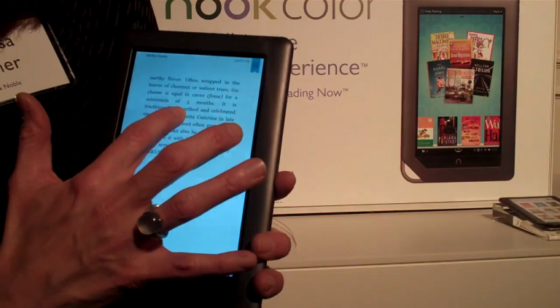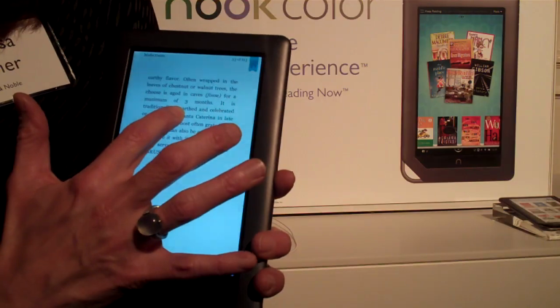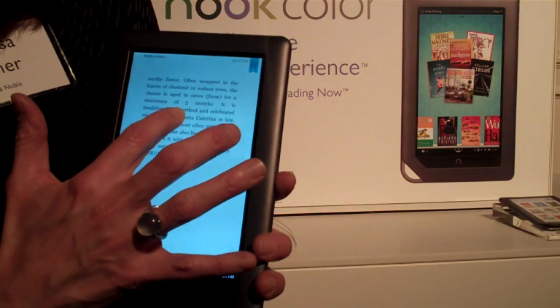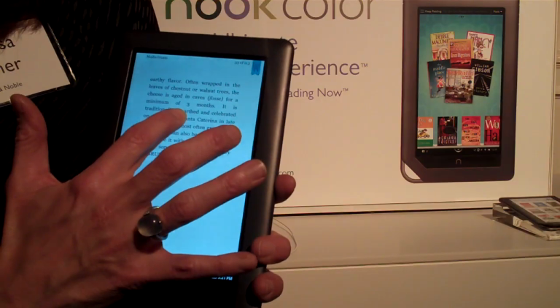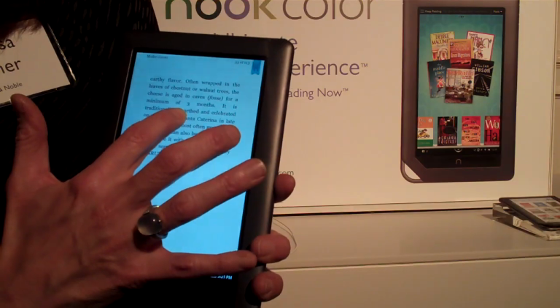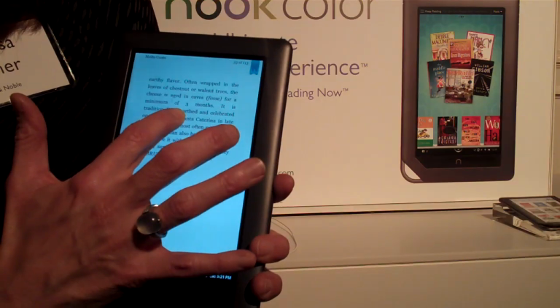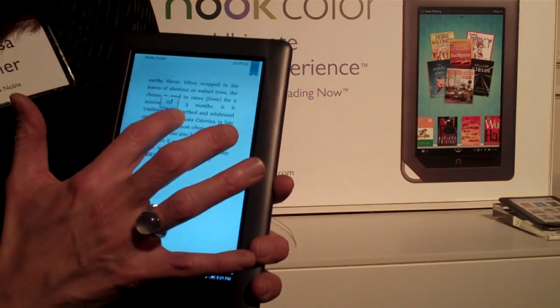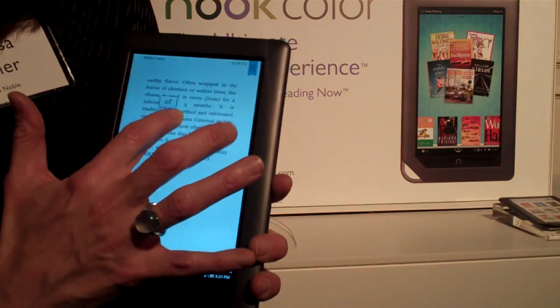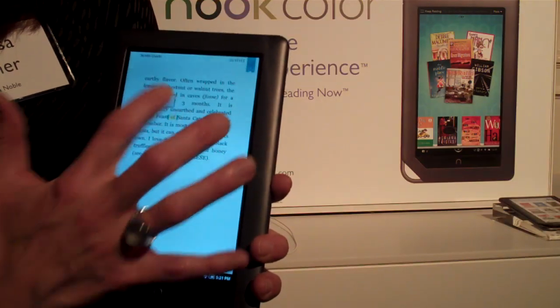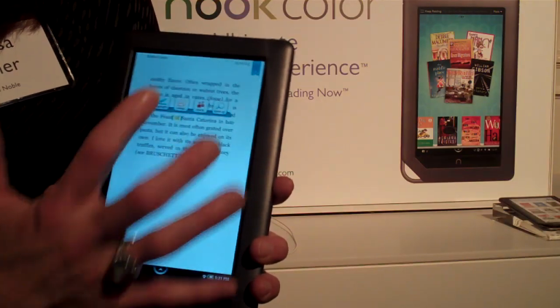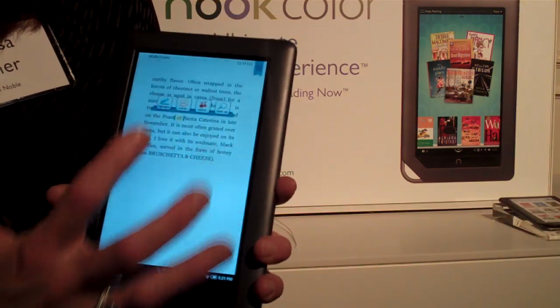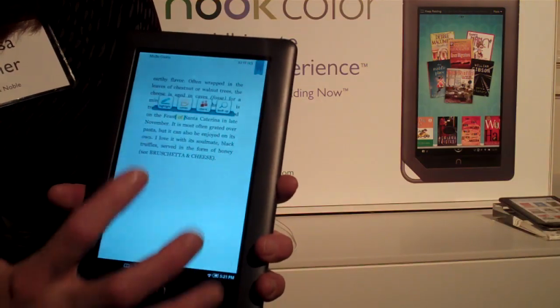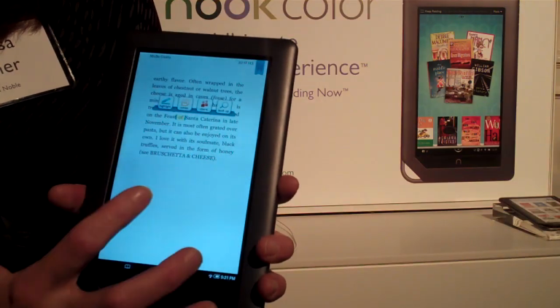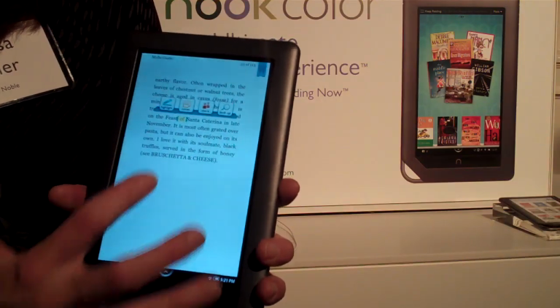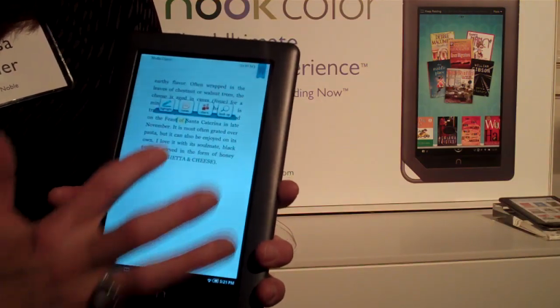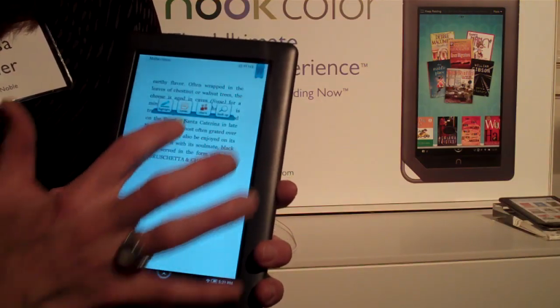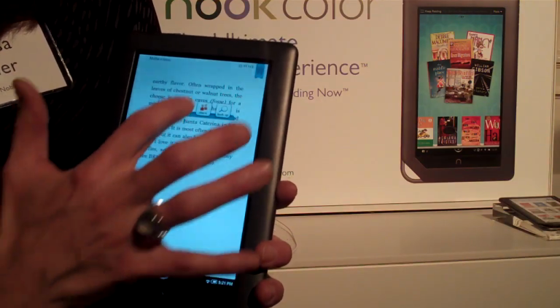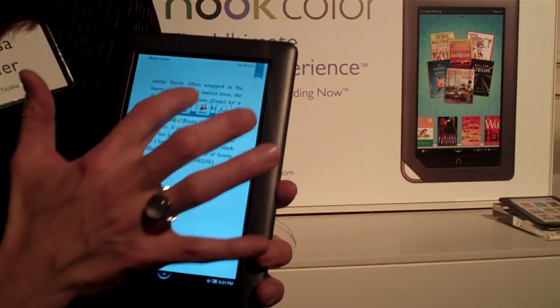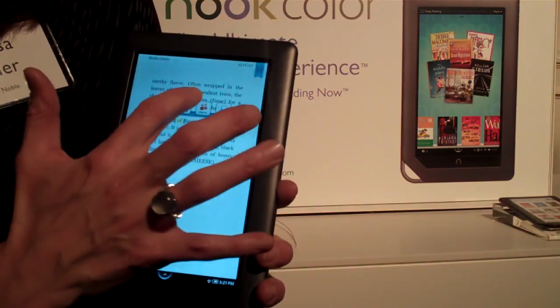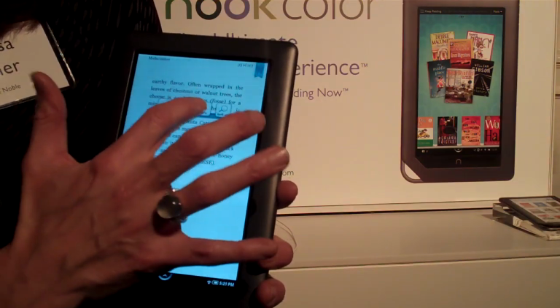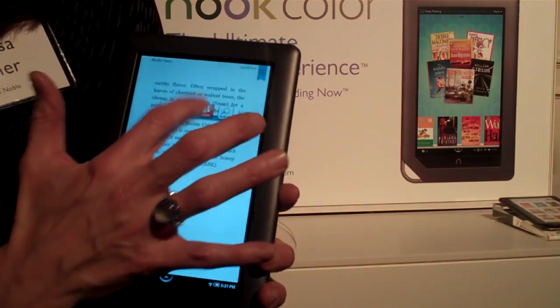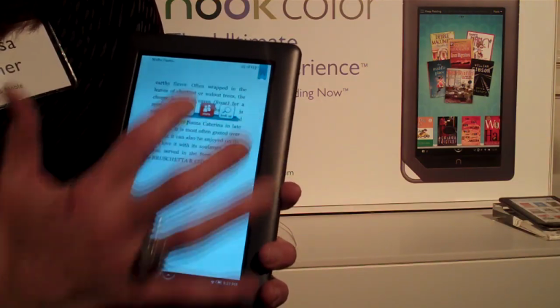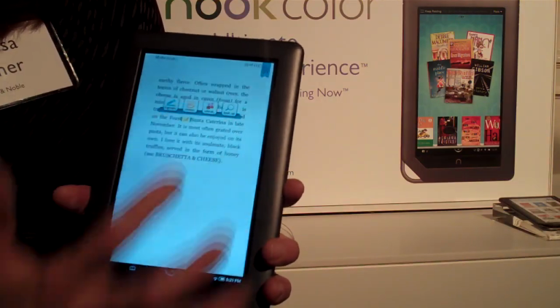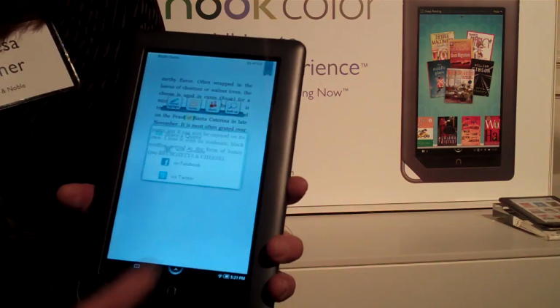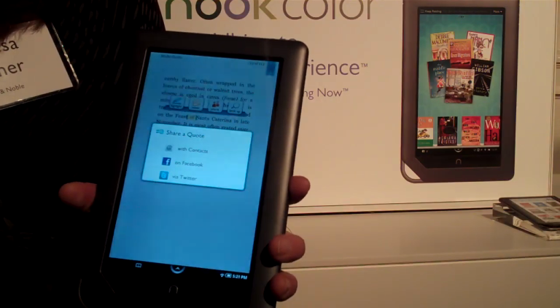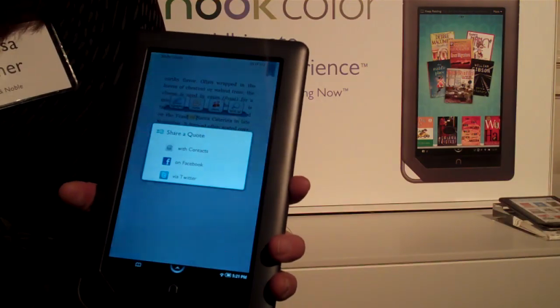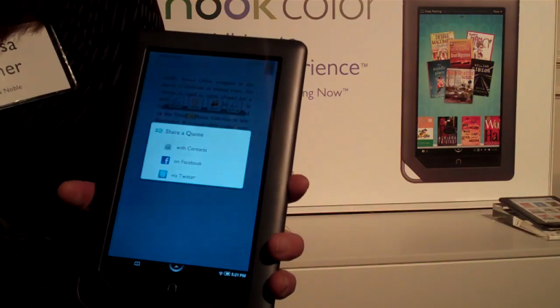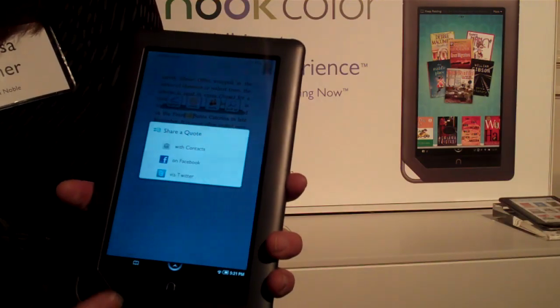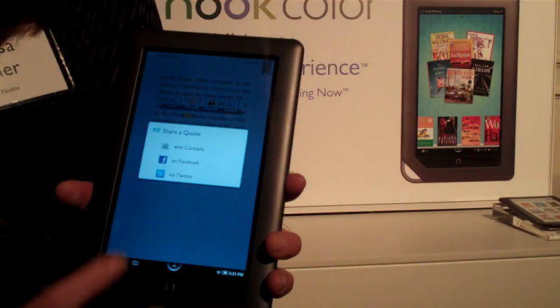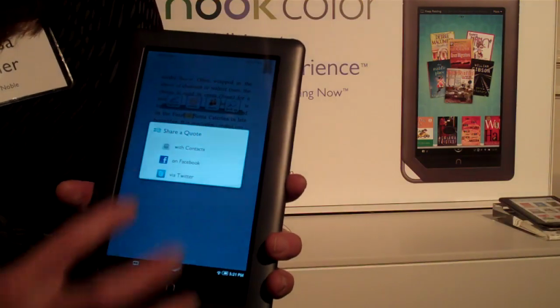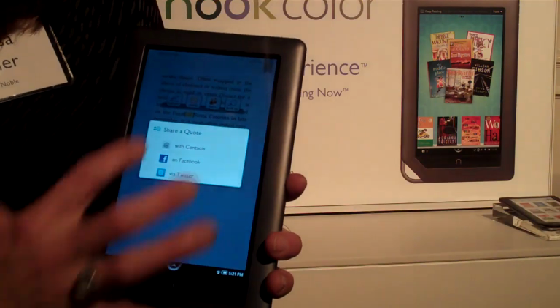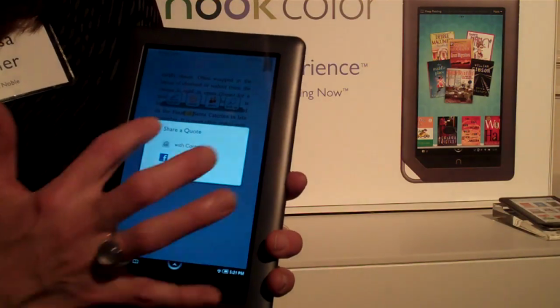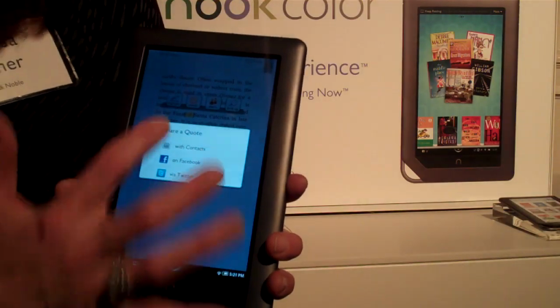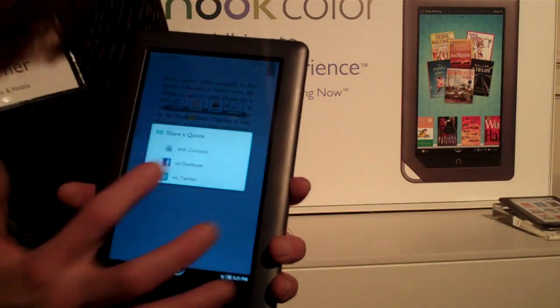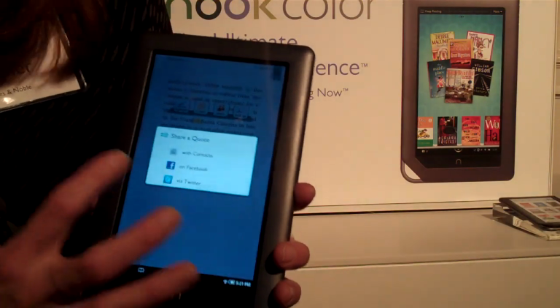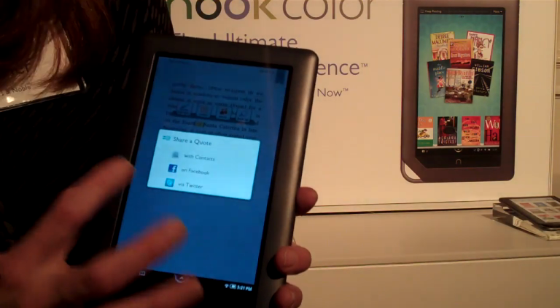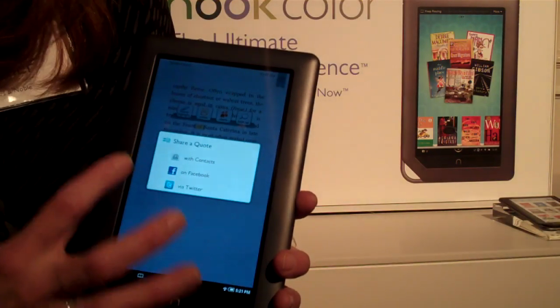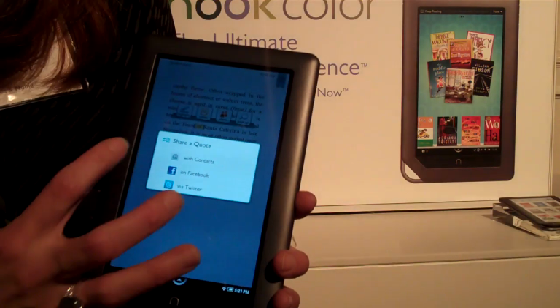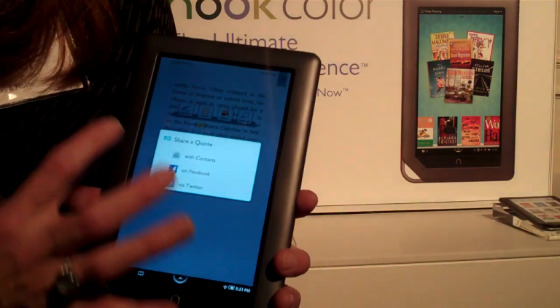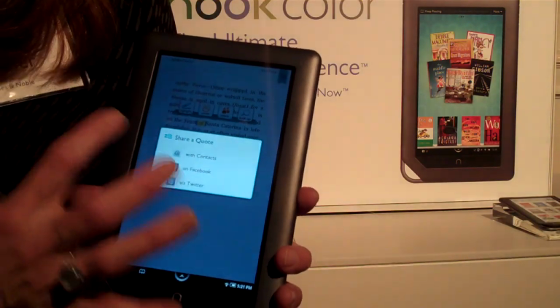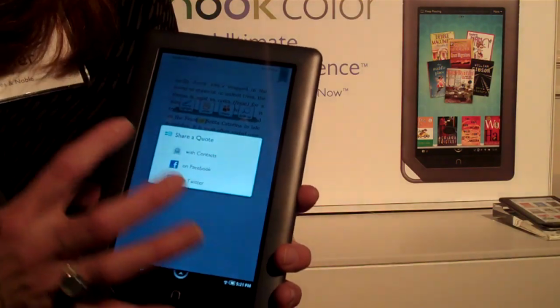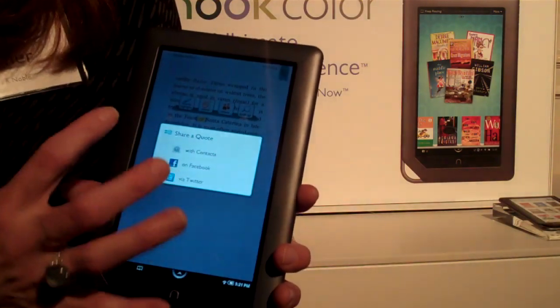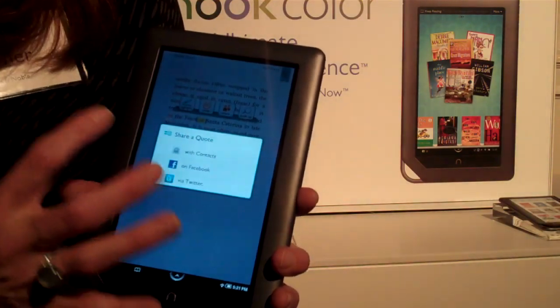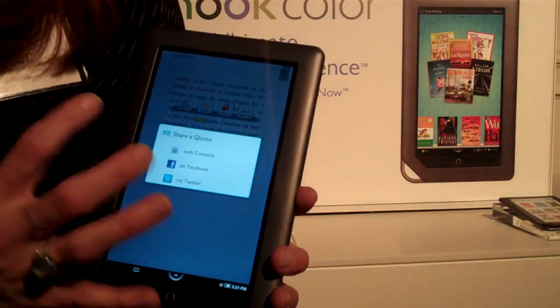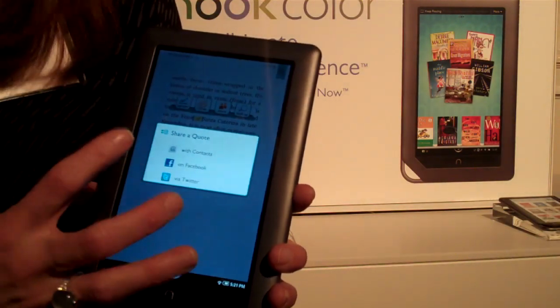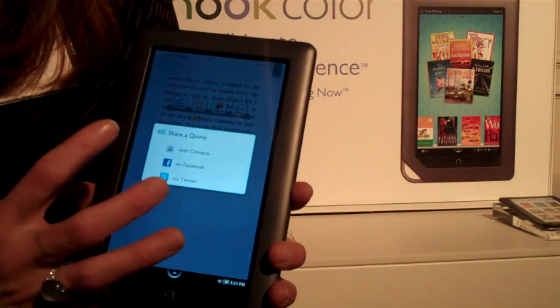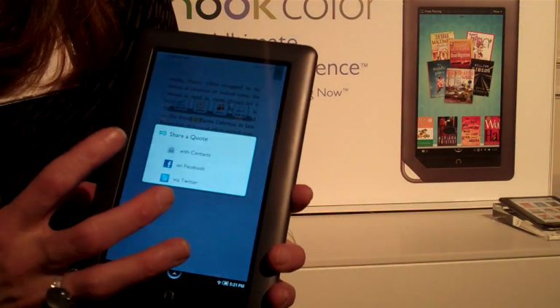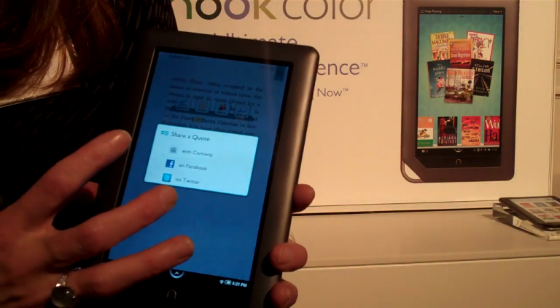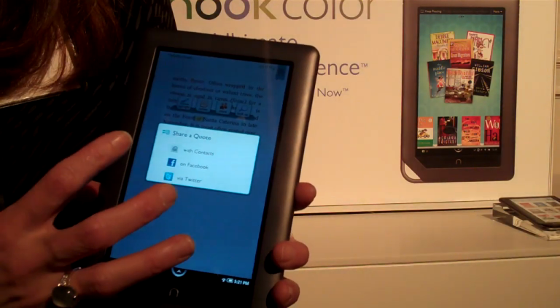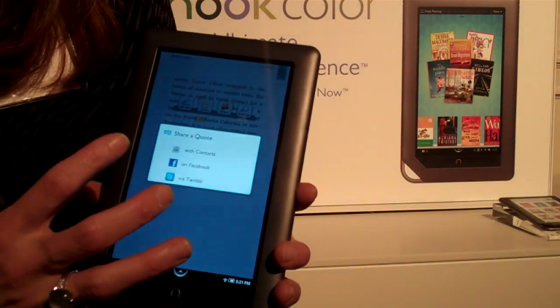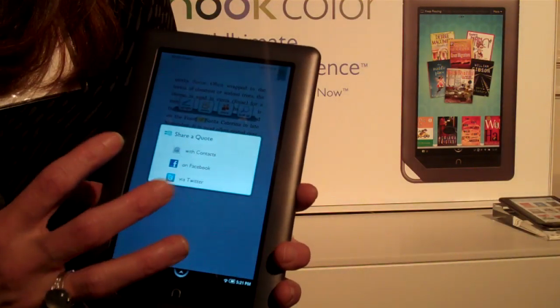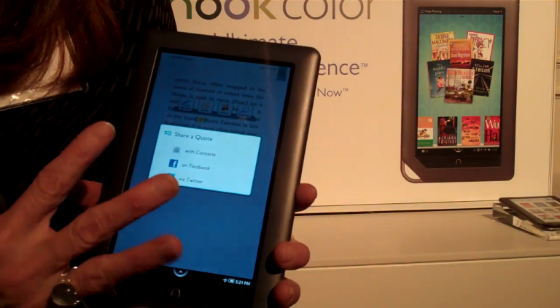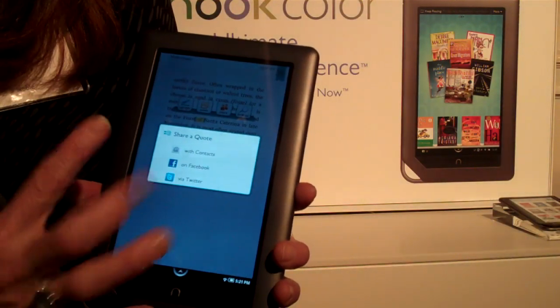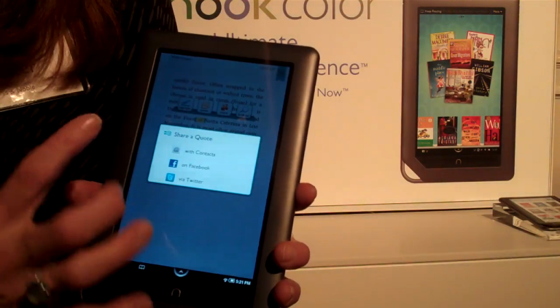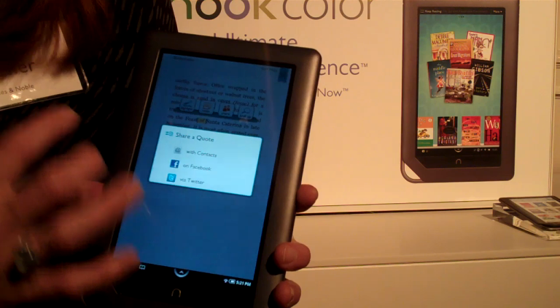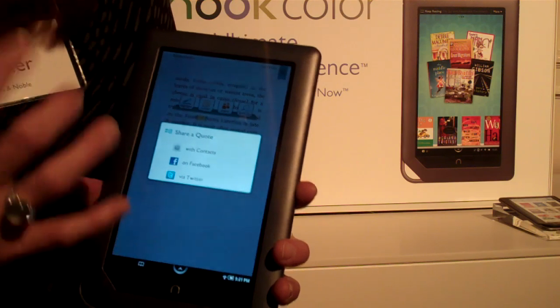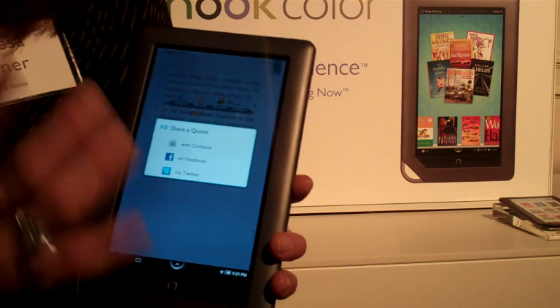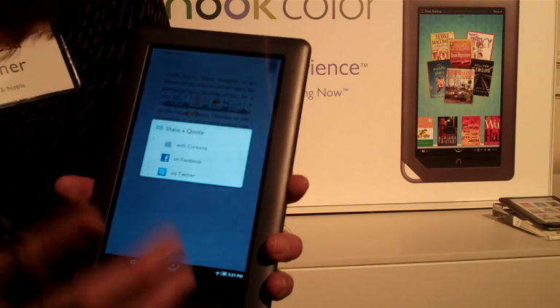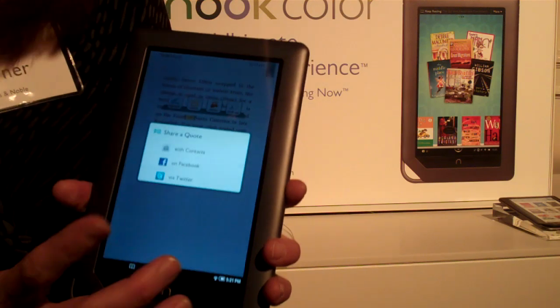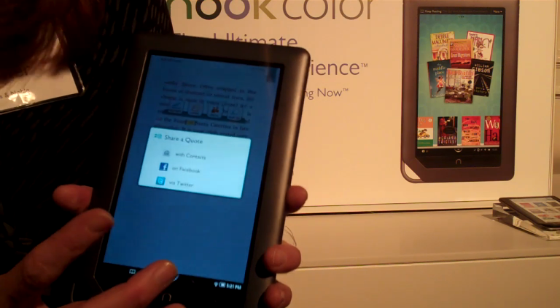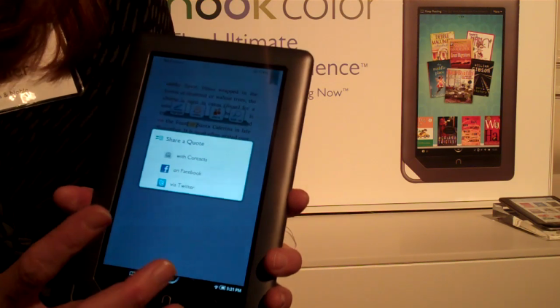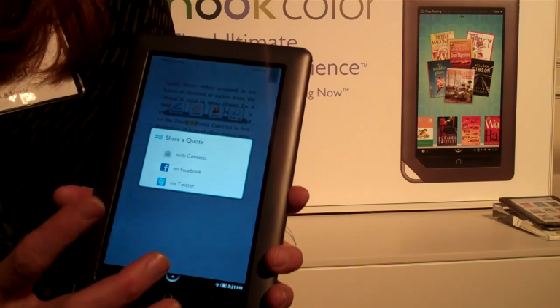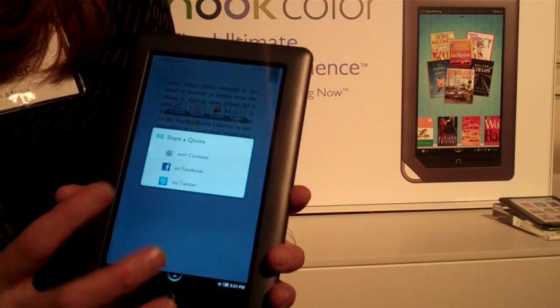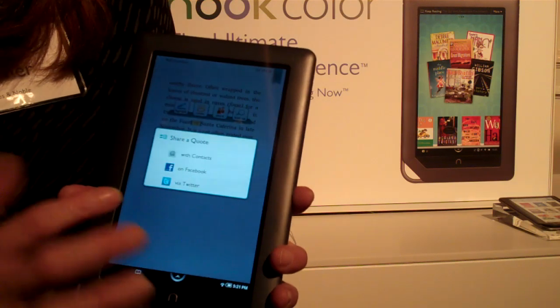Social networking plays a role on the device, allowing users to share quotes with Facebook and Twitter friends in just a matter of clicks.